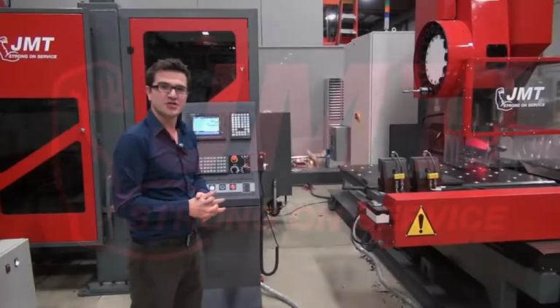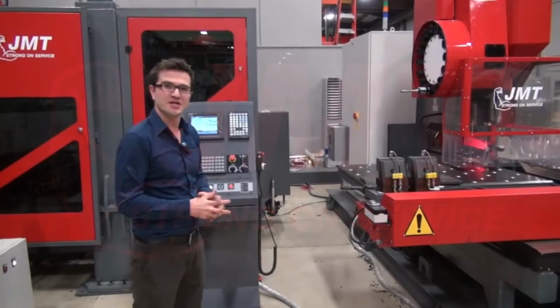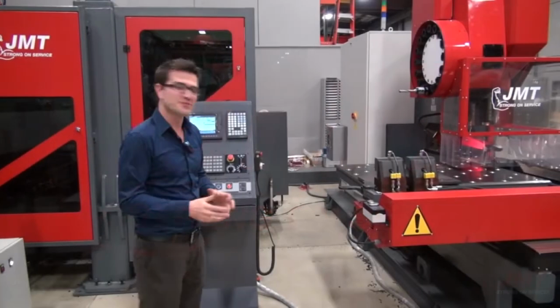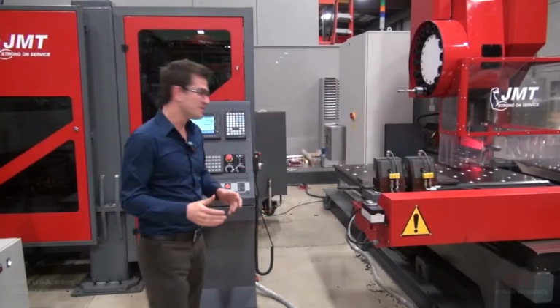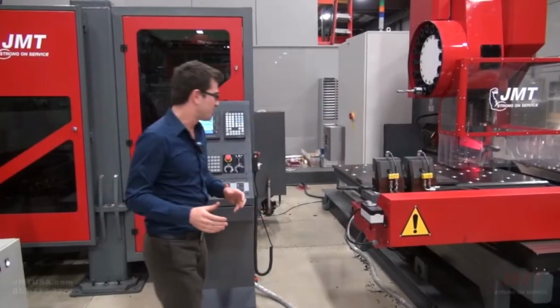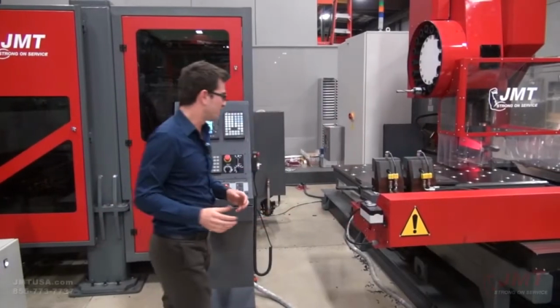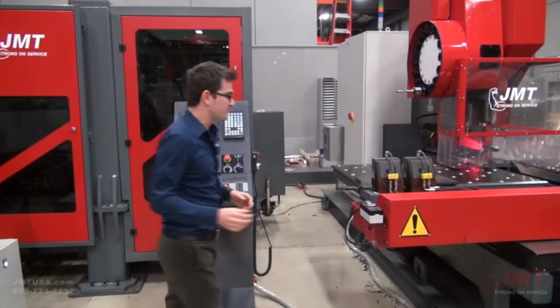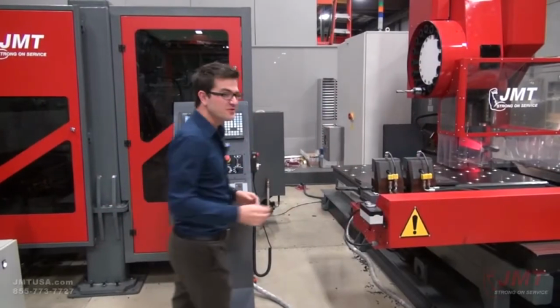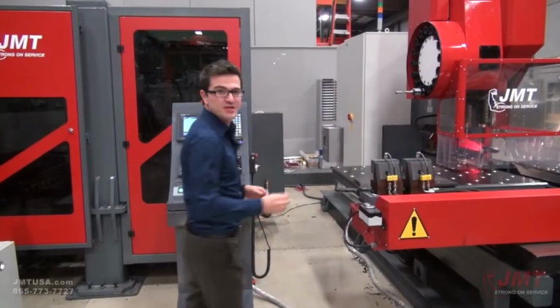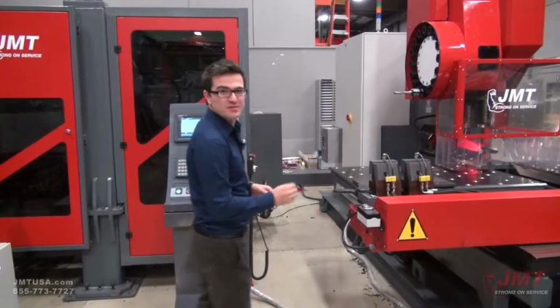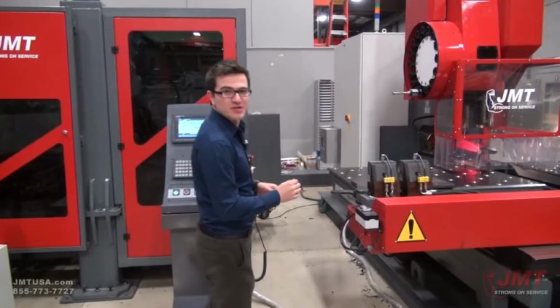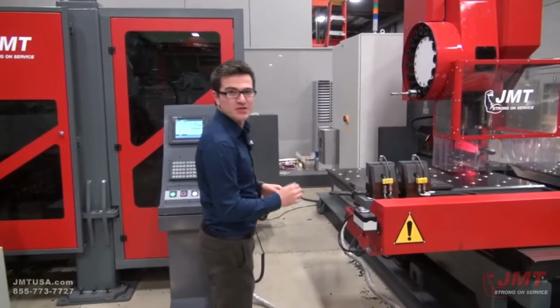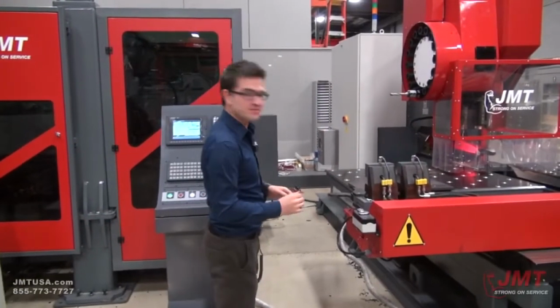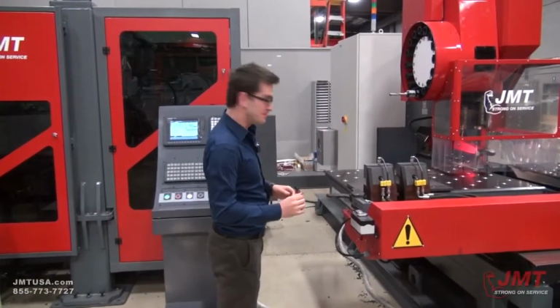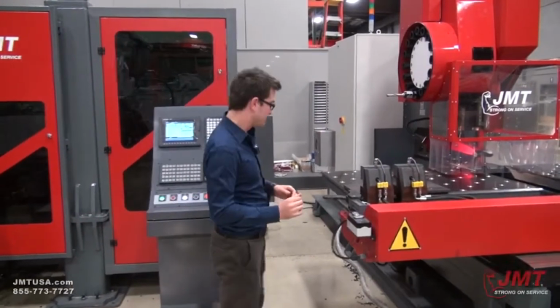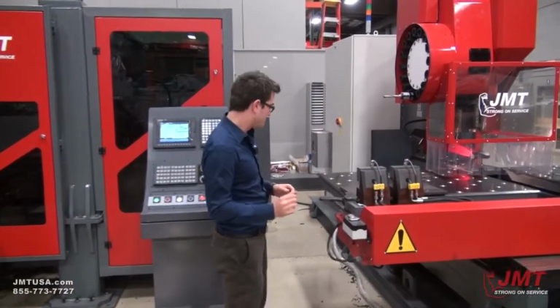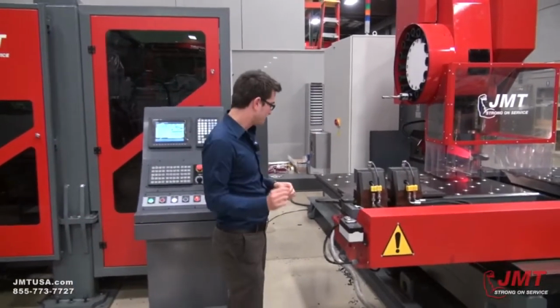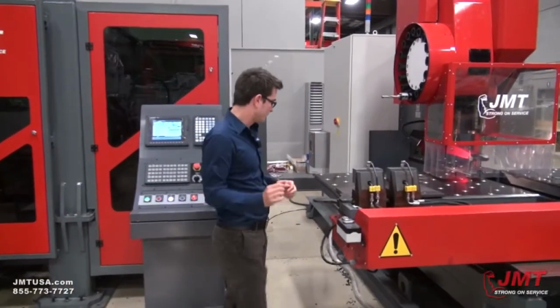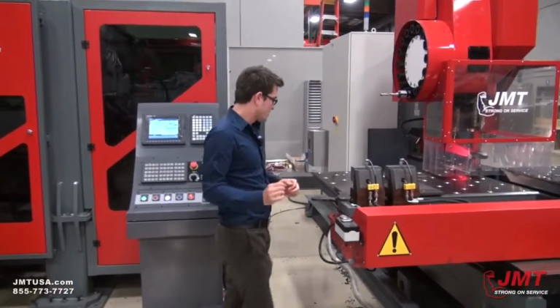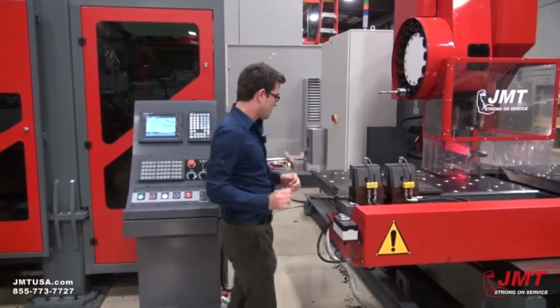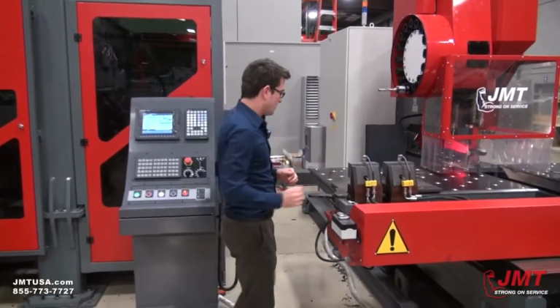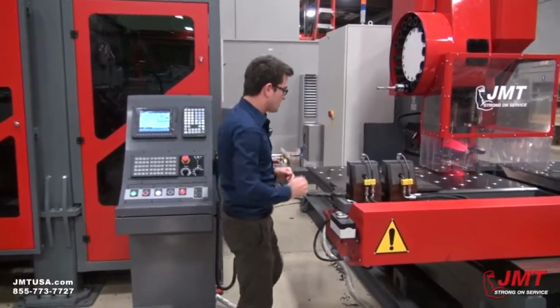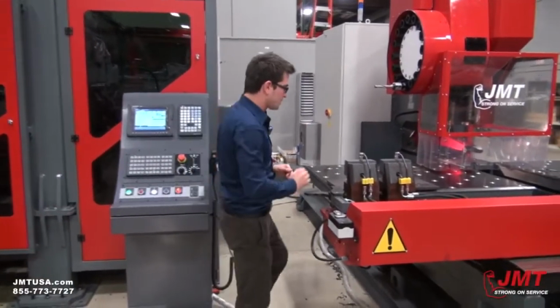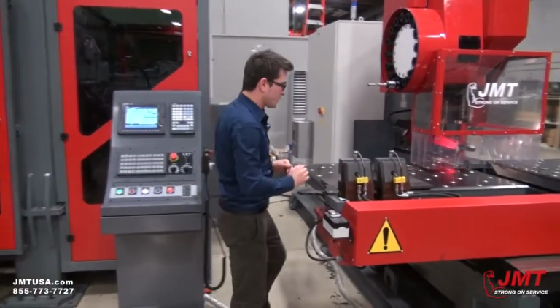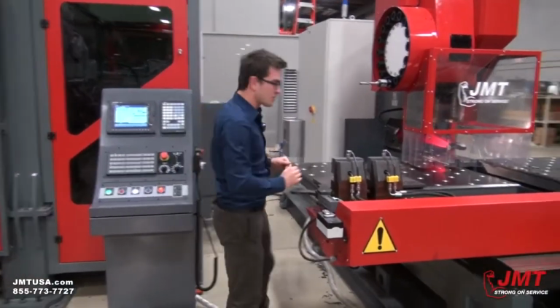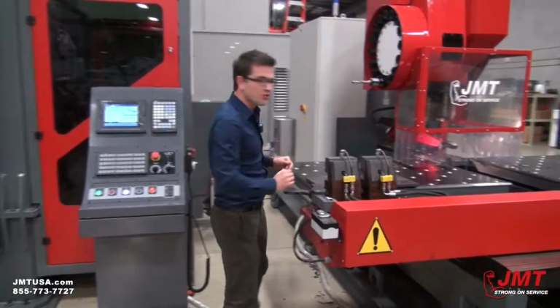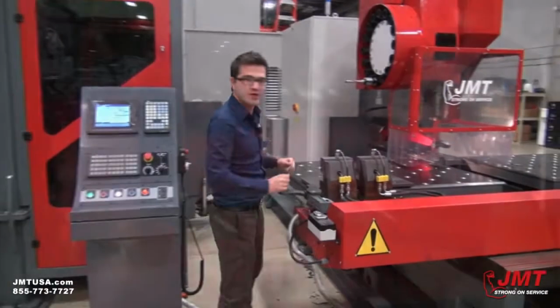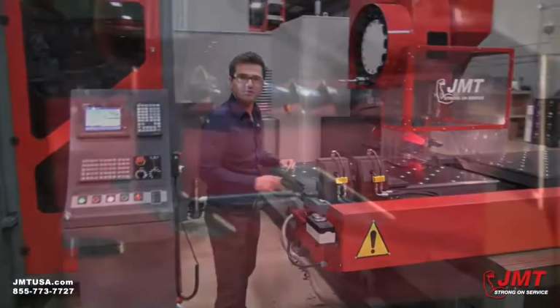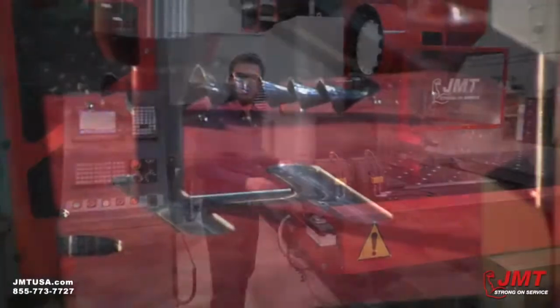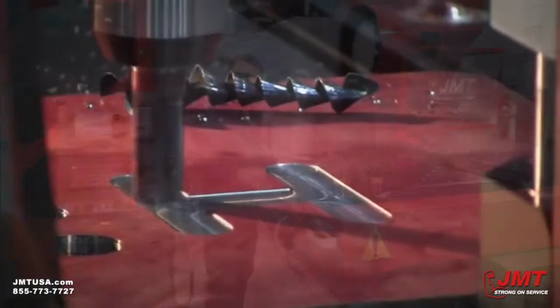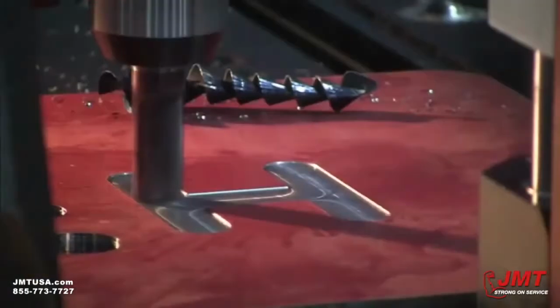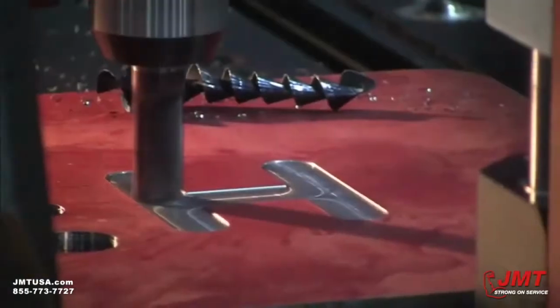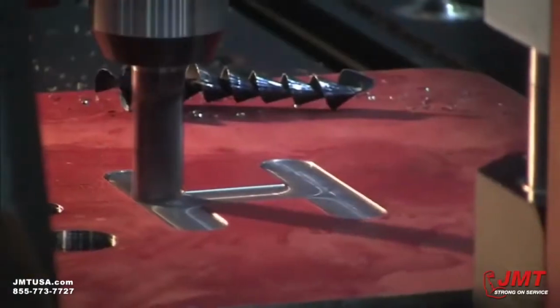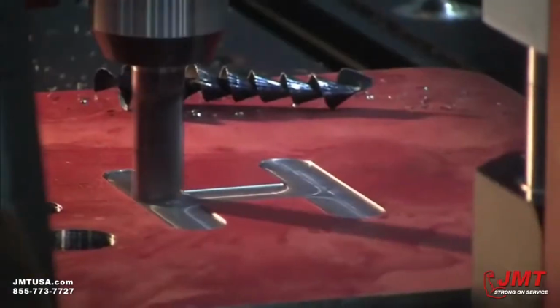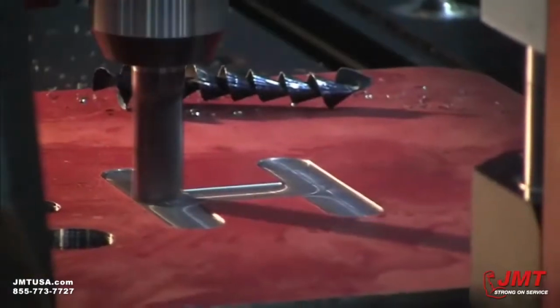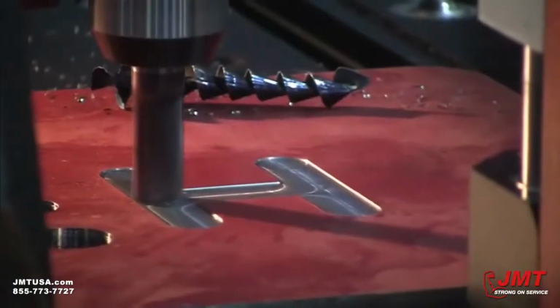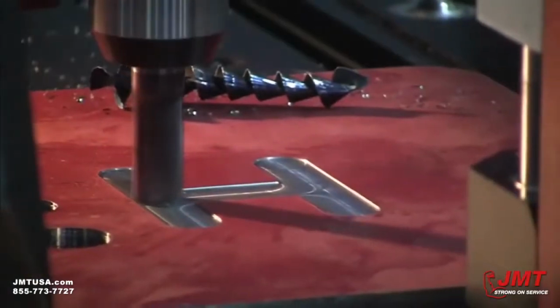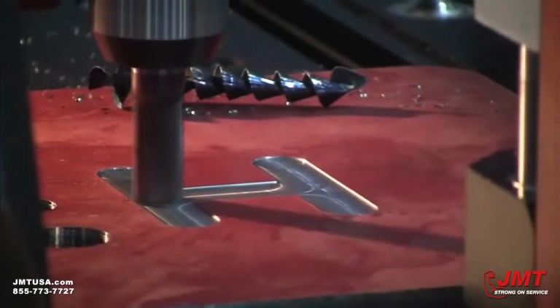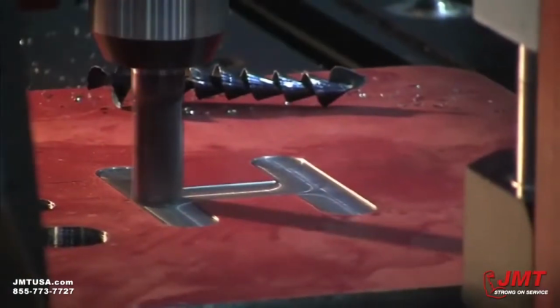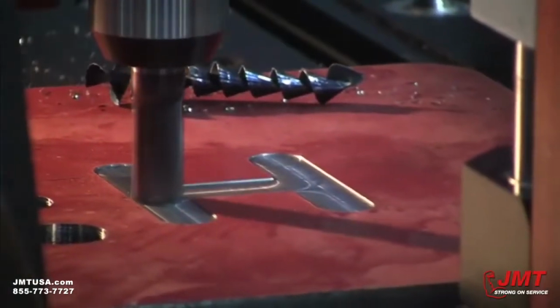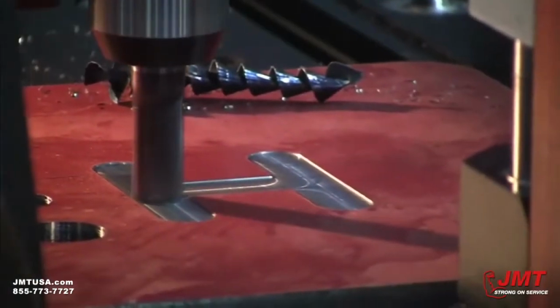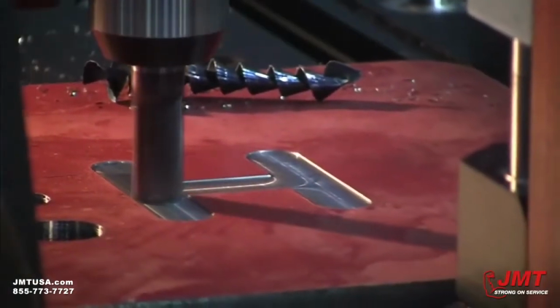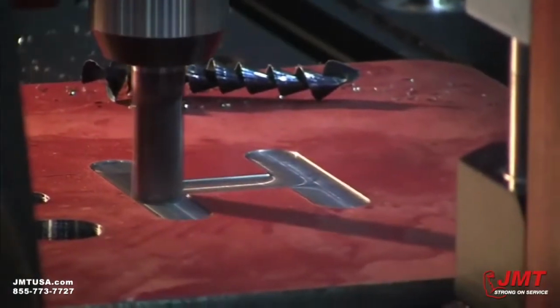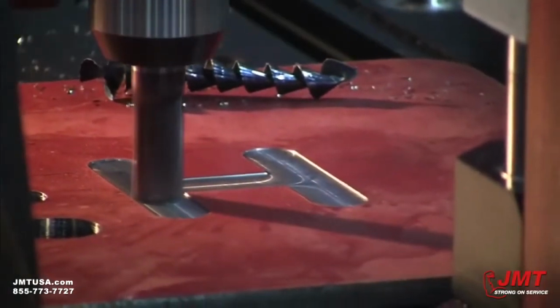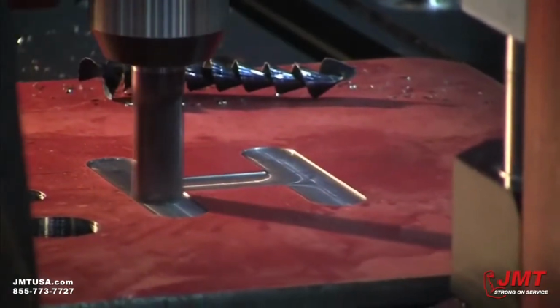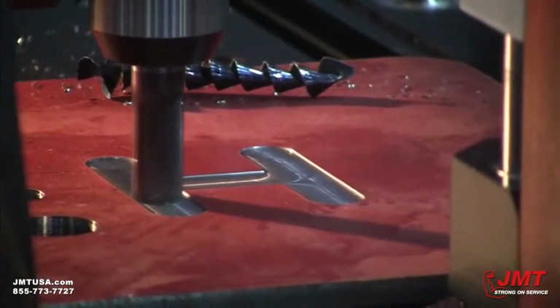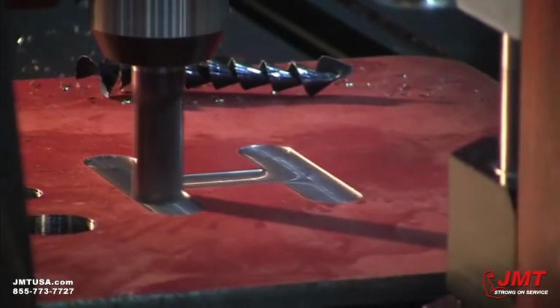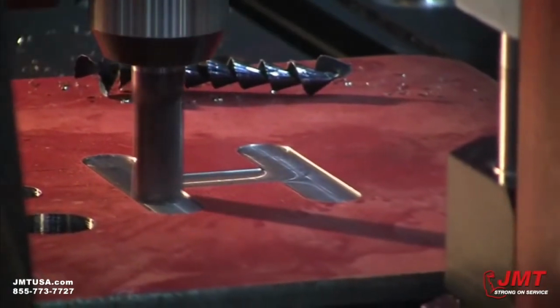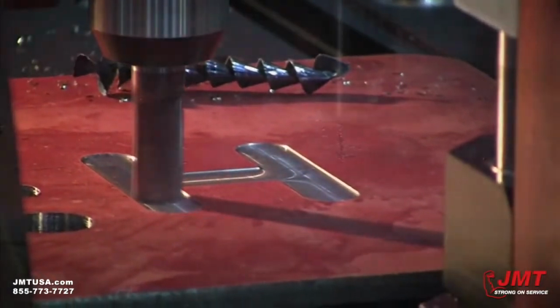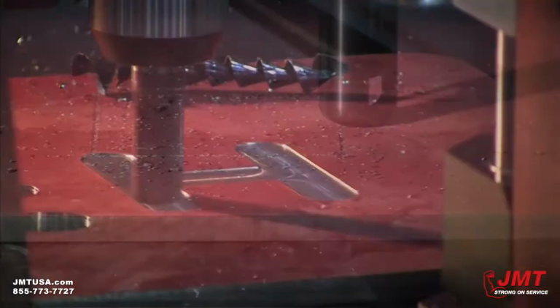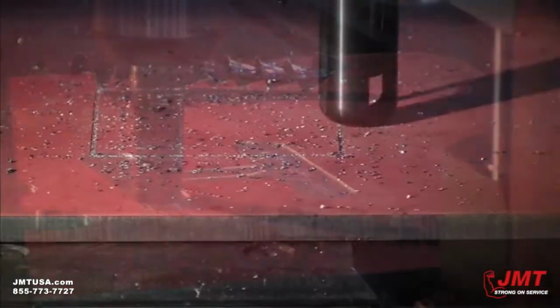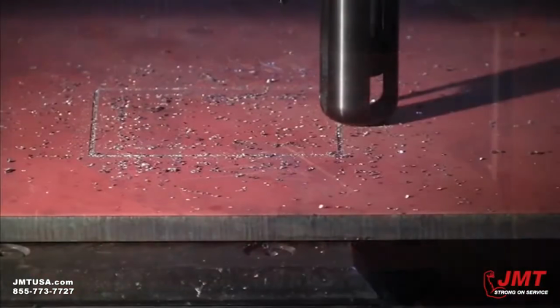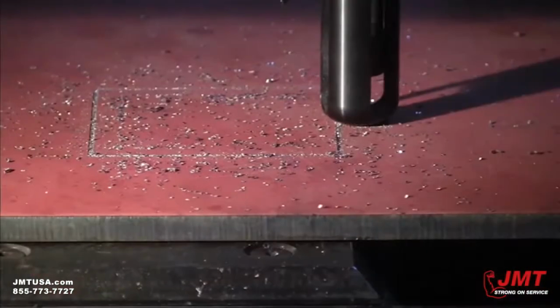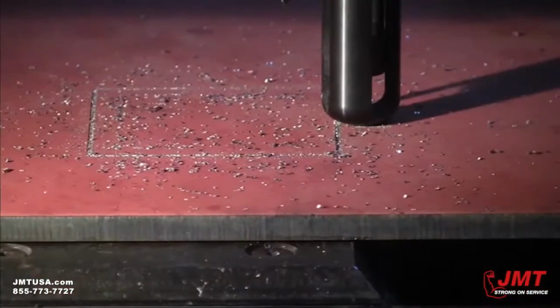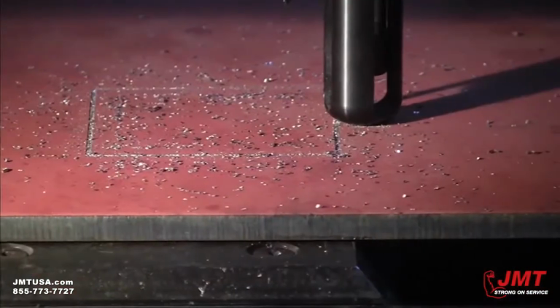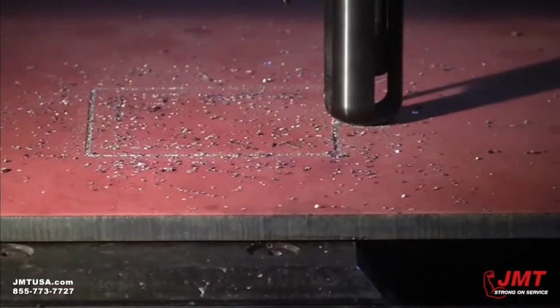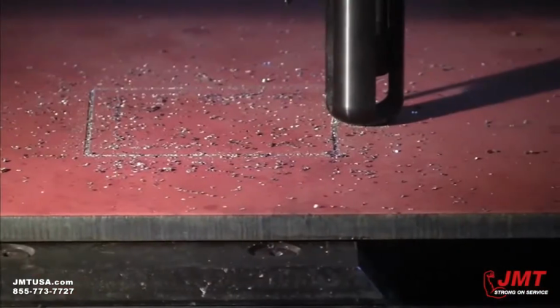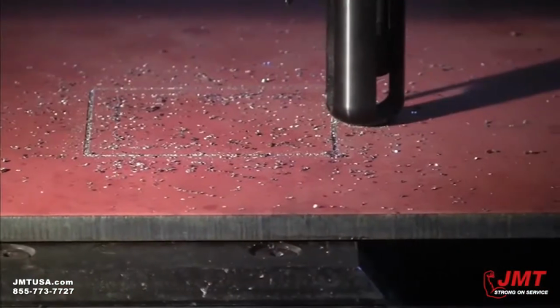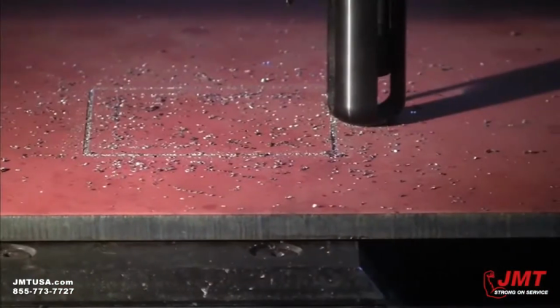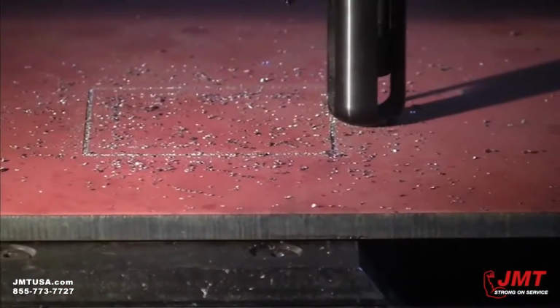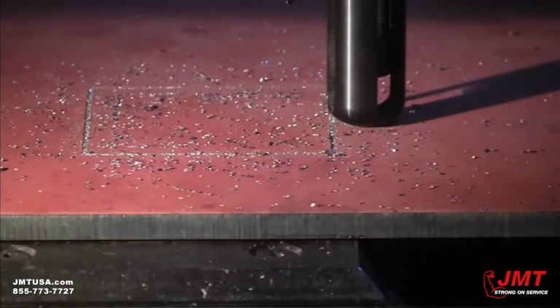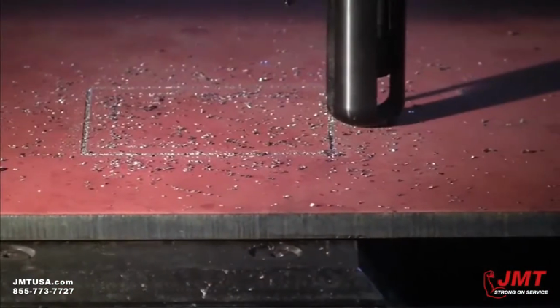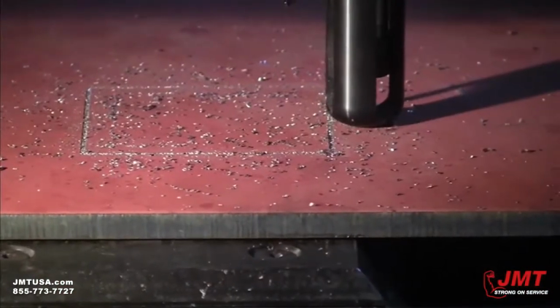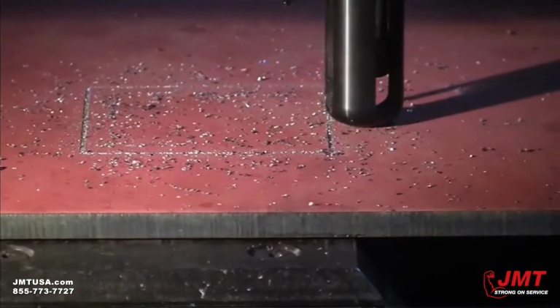GMT plate drilling machine. It's very quick. It makes milling, countersinking, drilling, tapping — all of them.